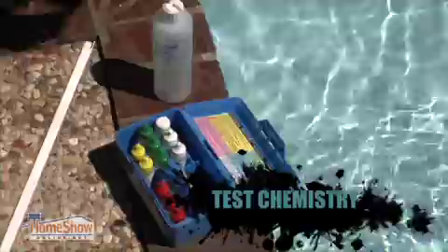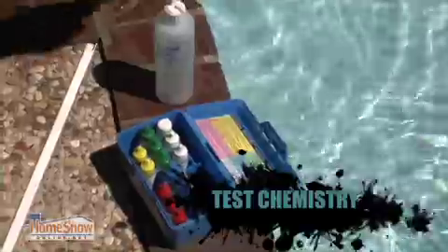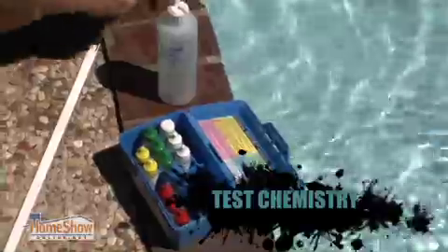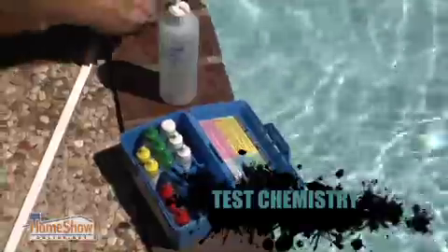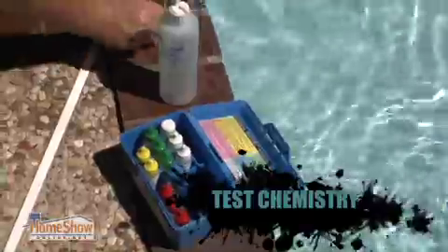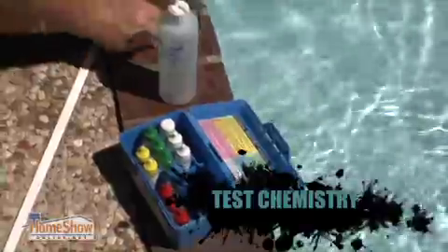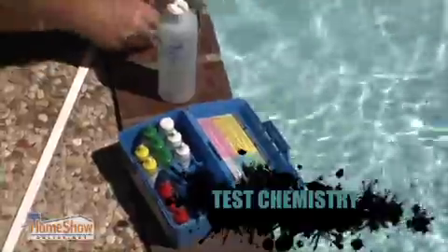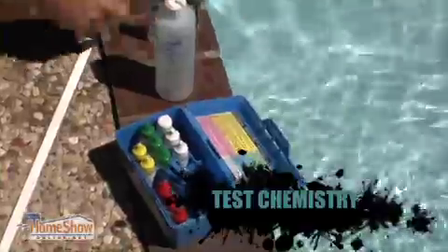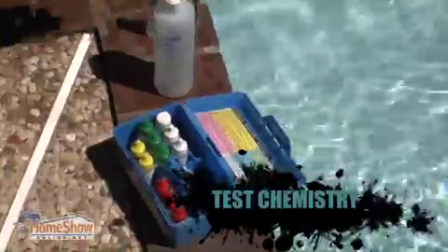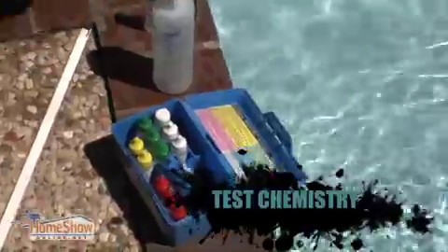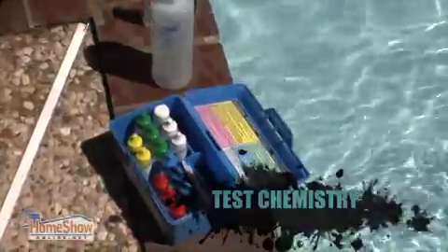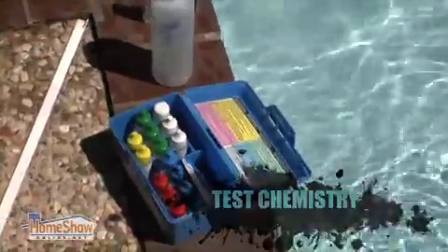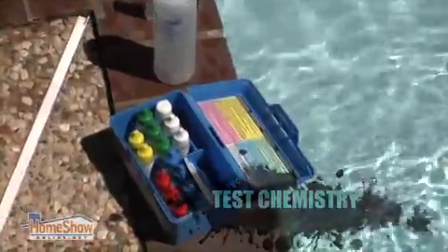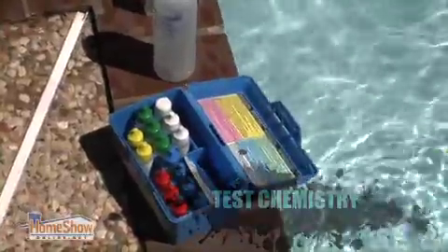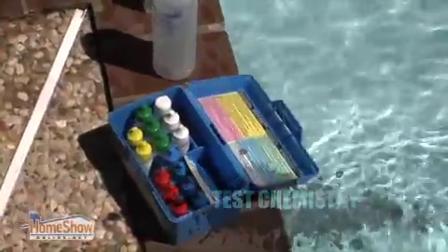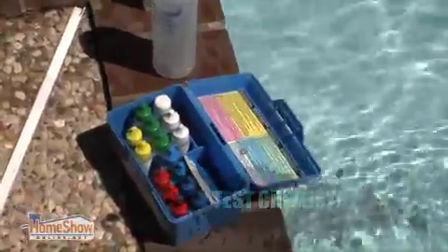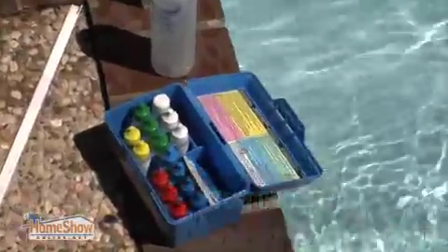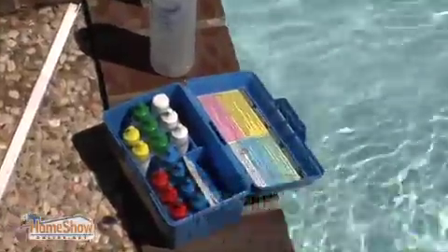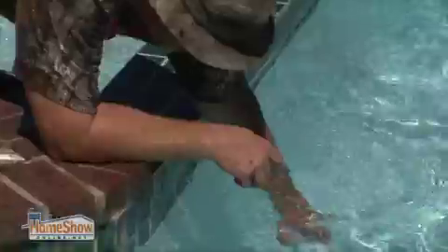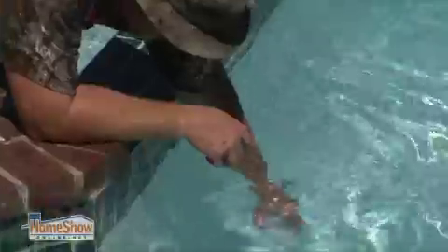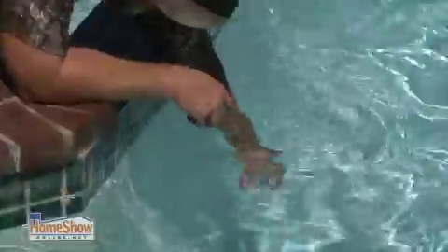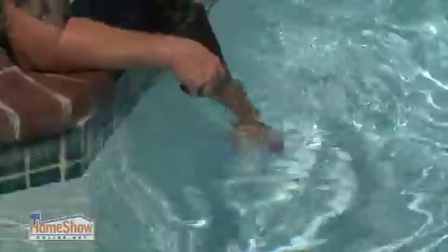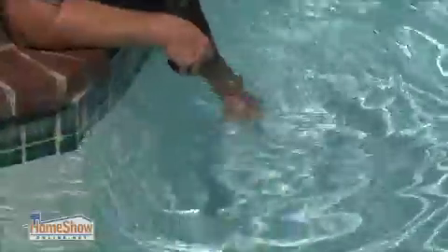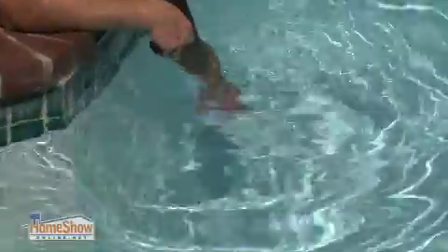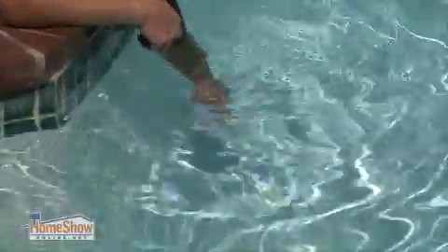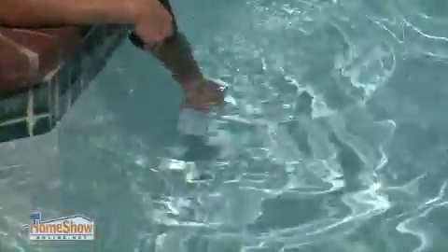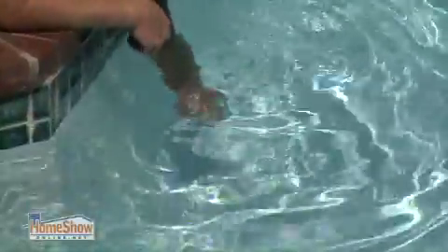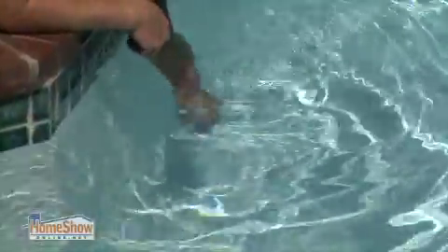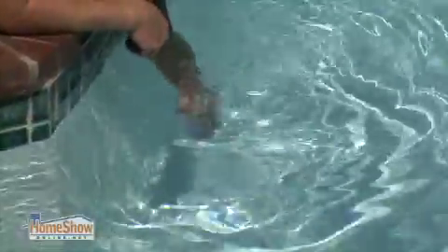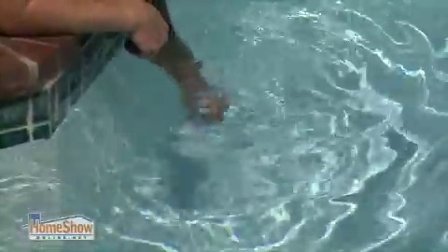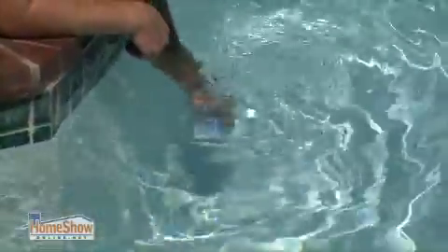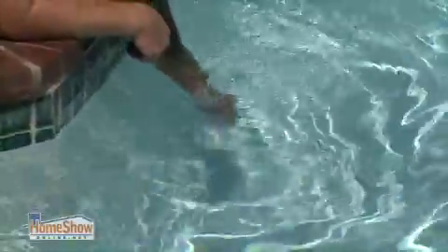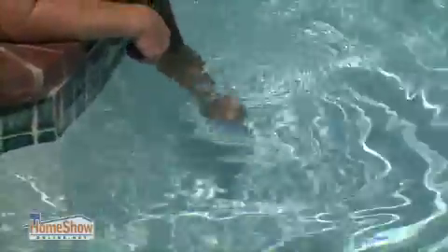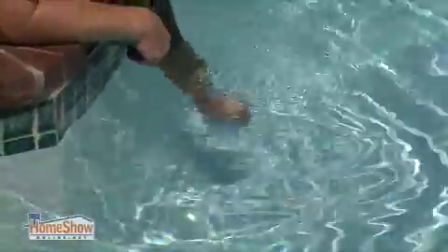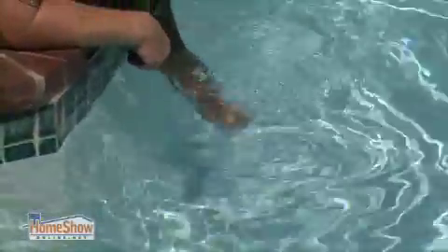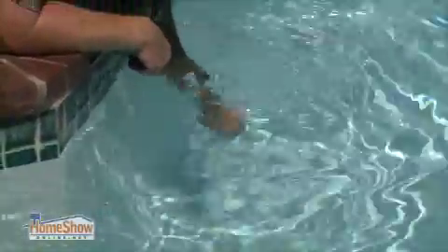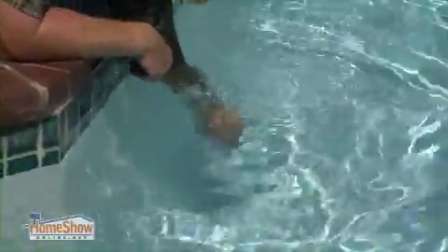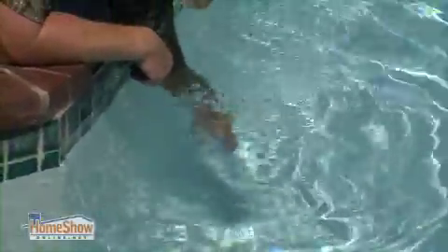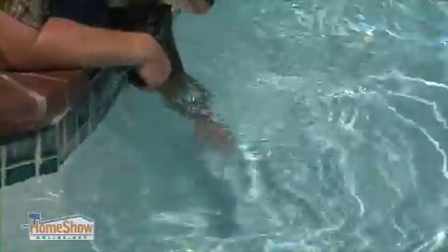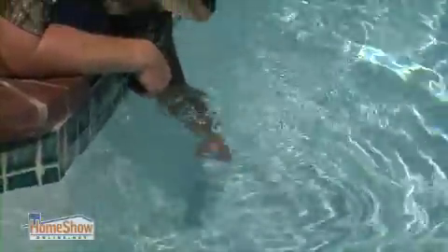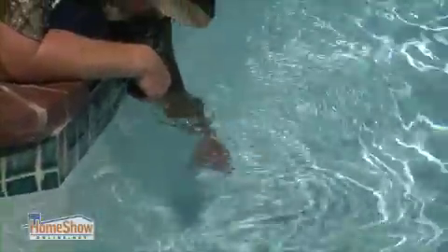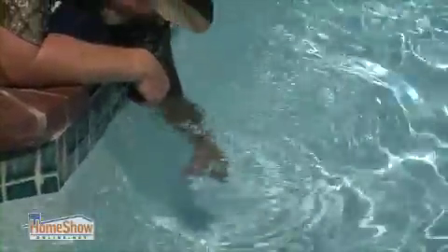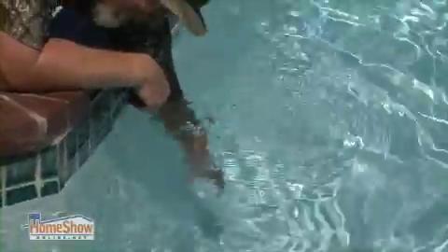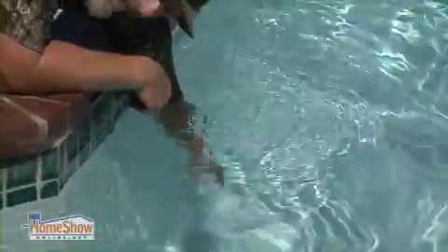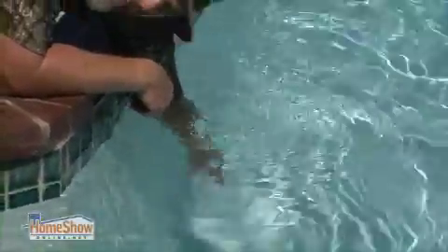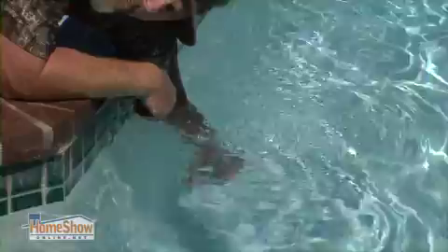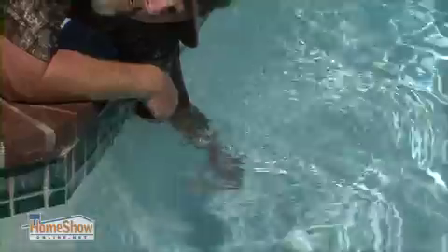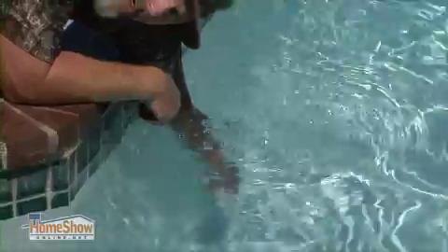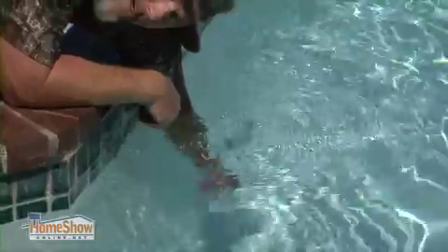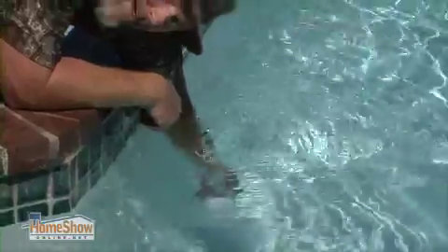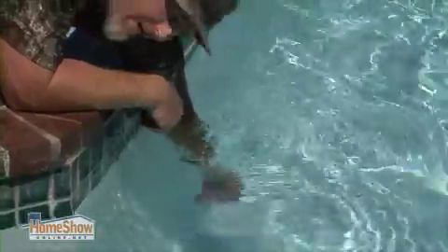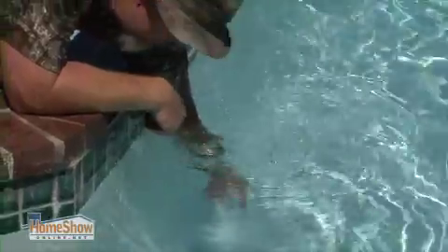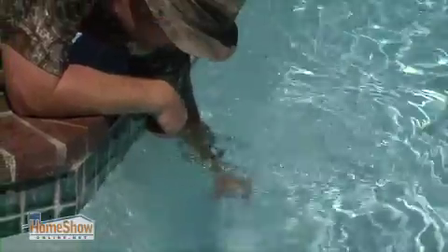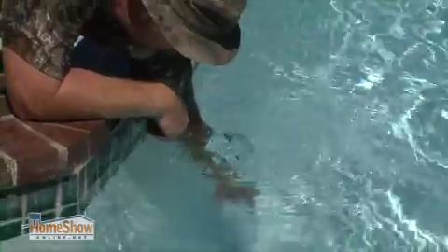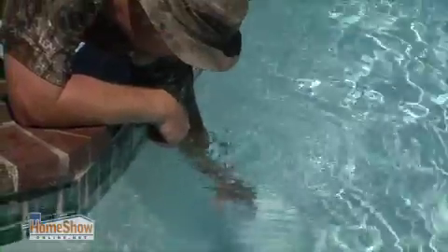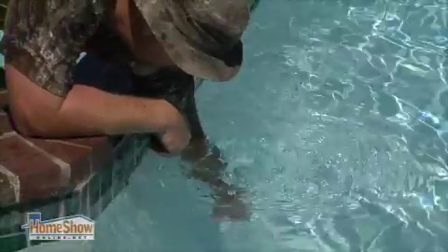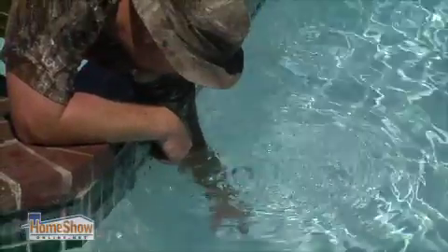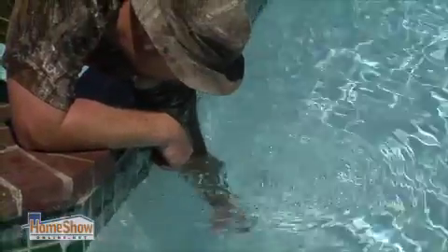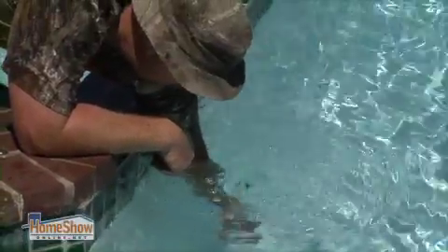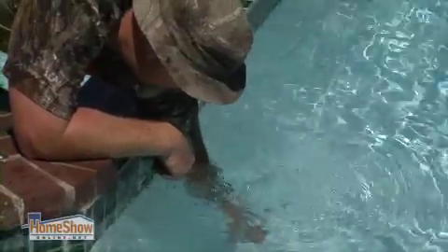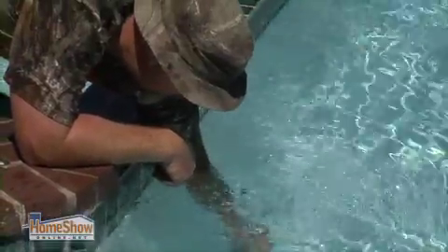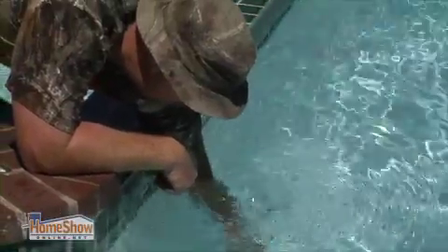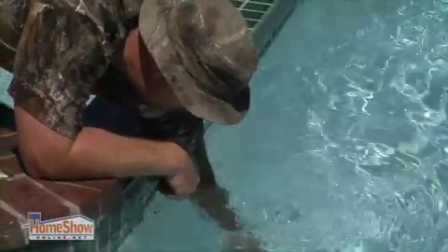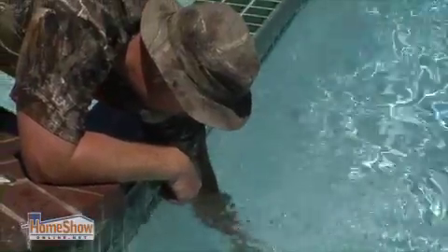What I like to do next is test our chemistry. You want to go in and go down — that's your elbow depth — and get the water sample down there.